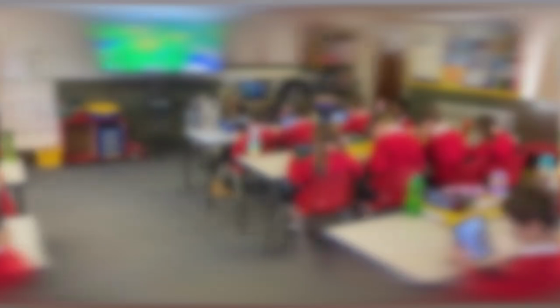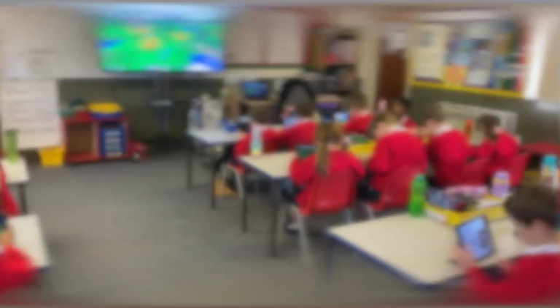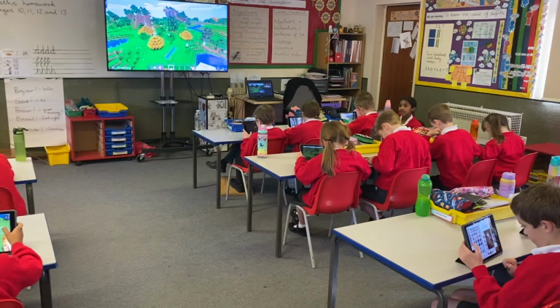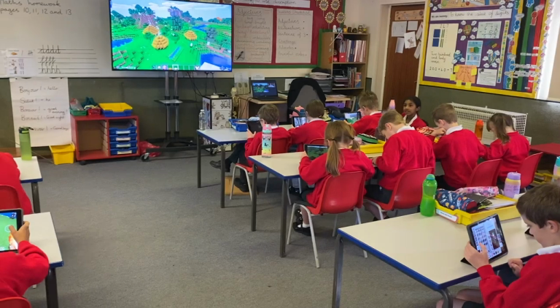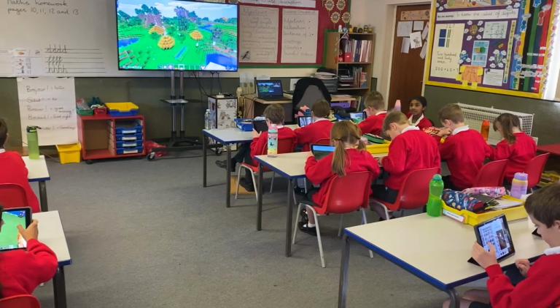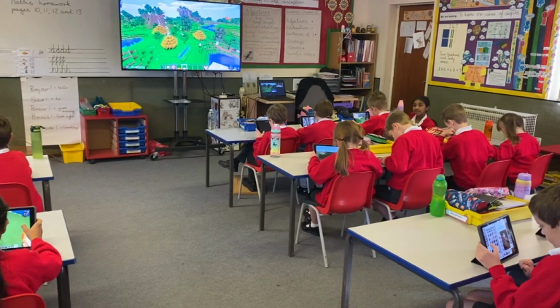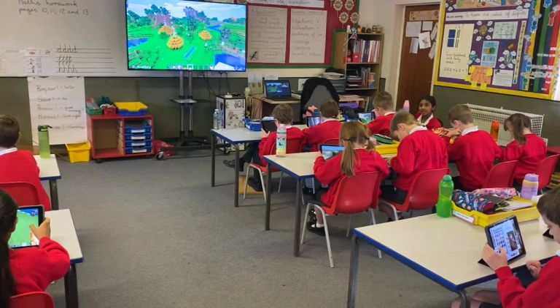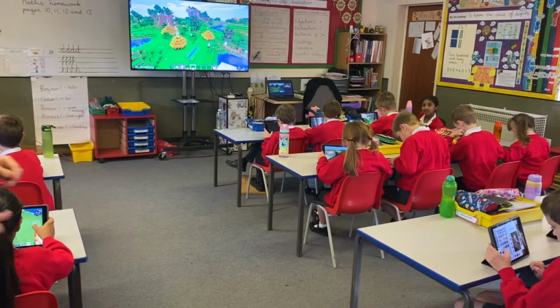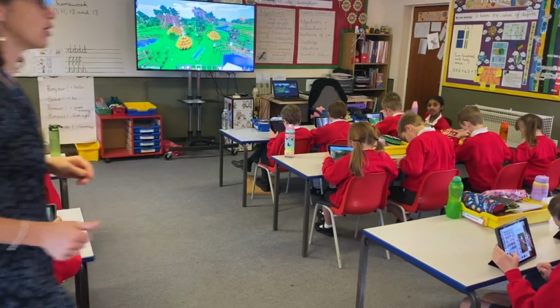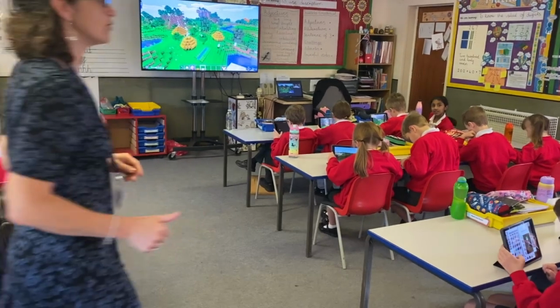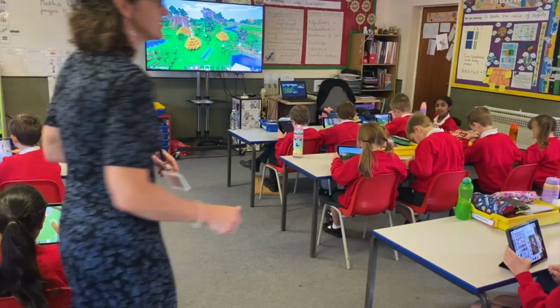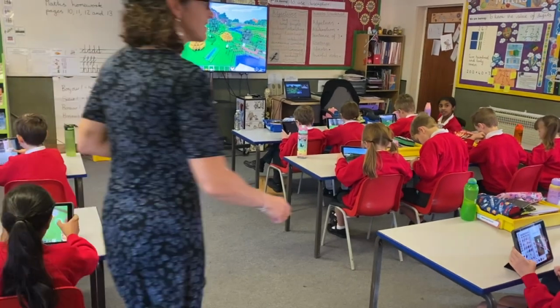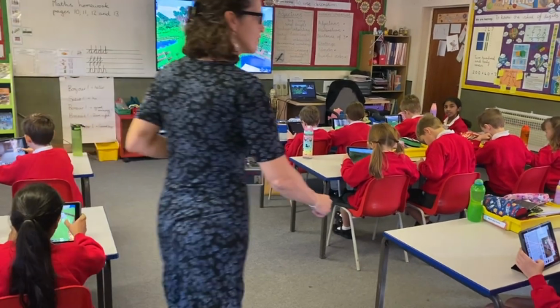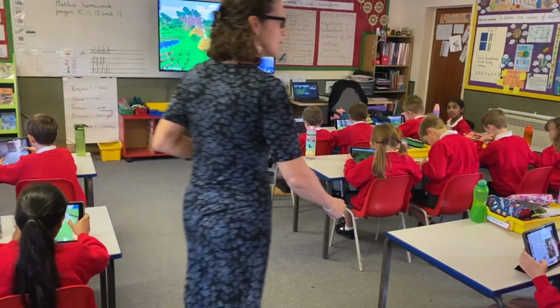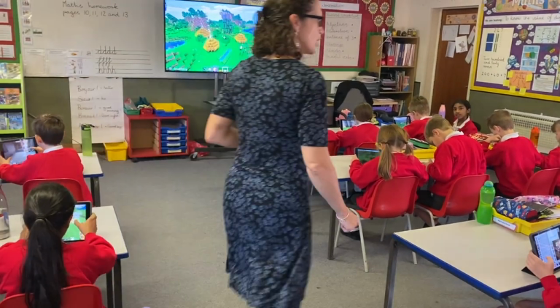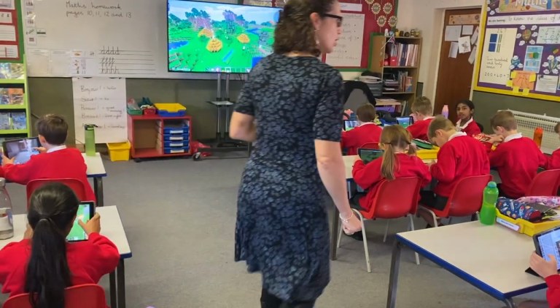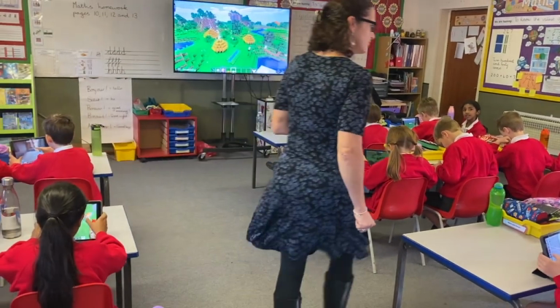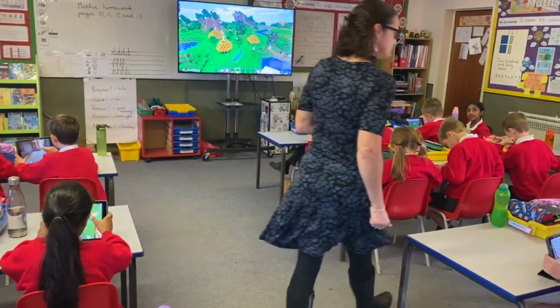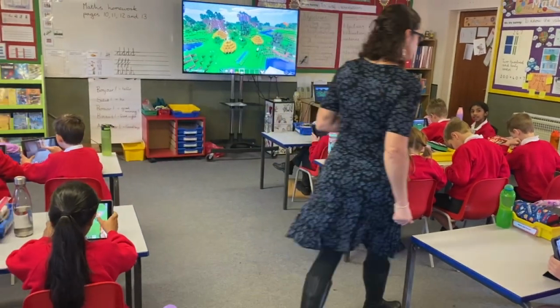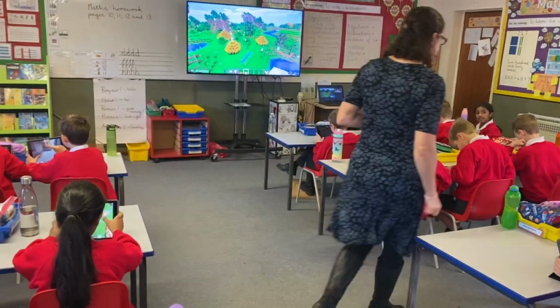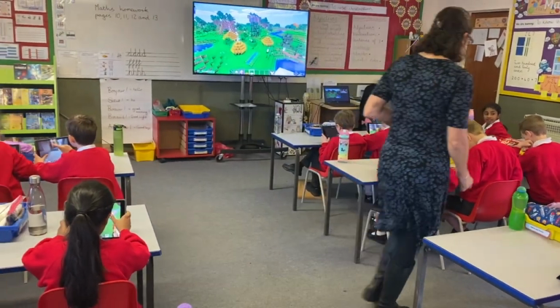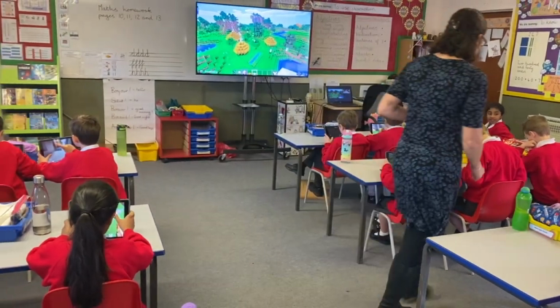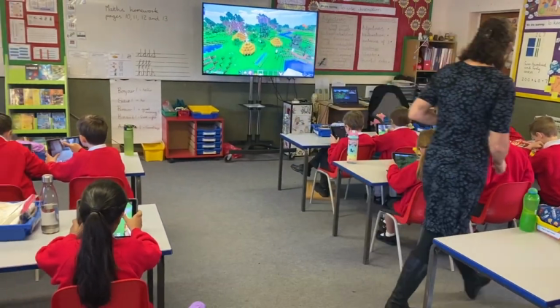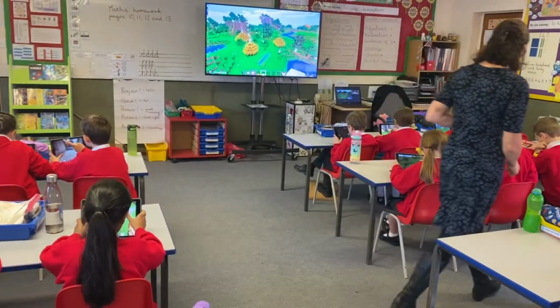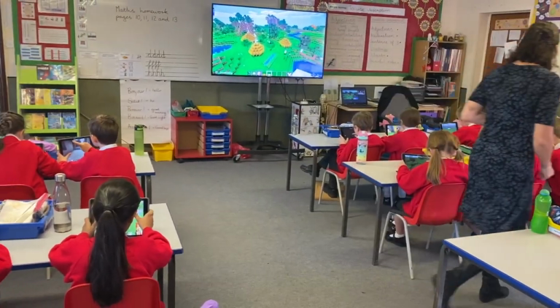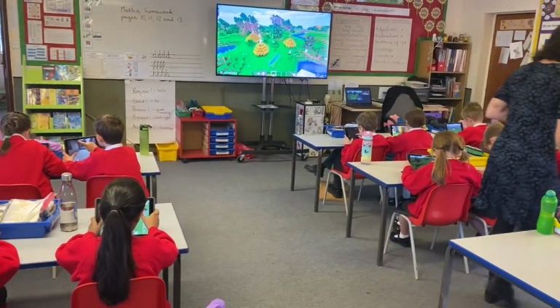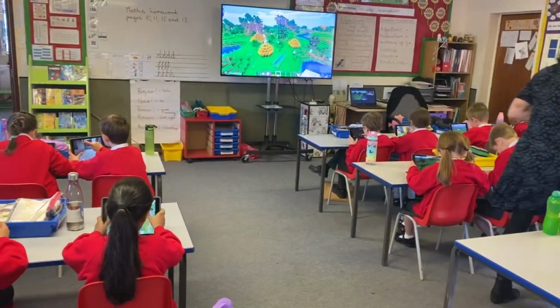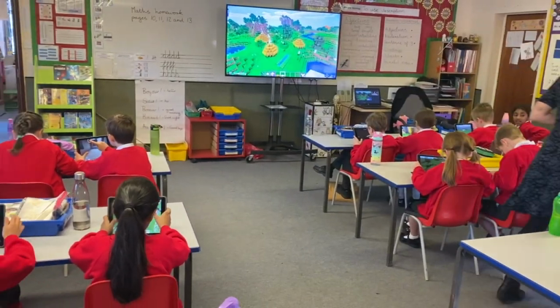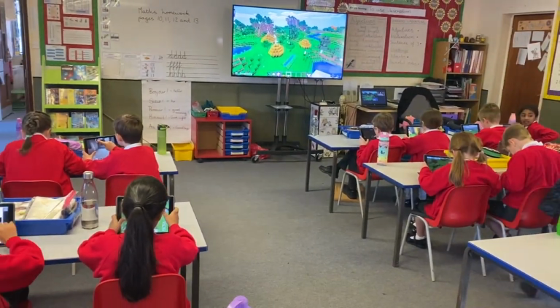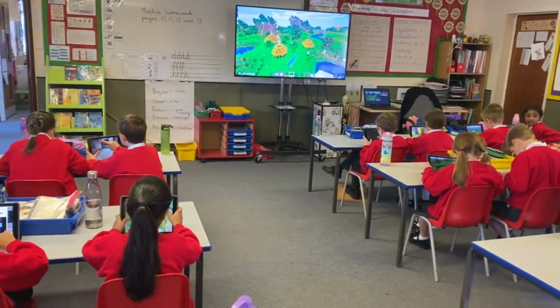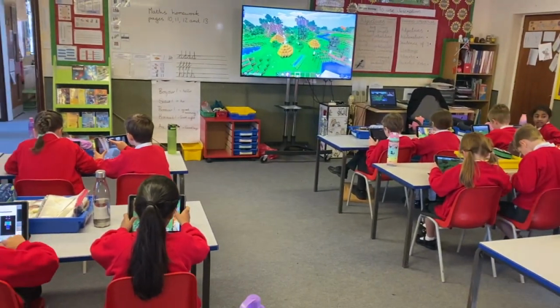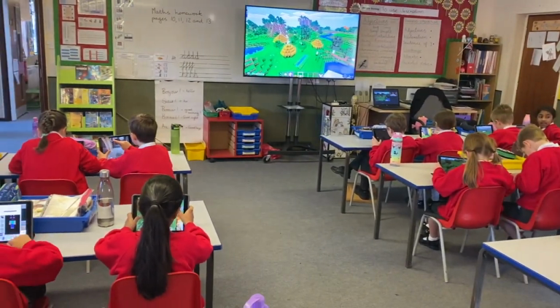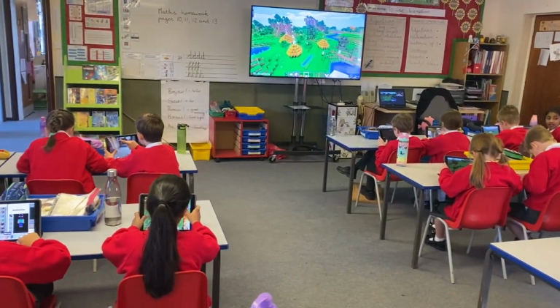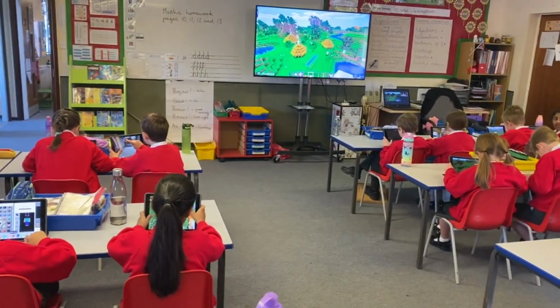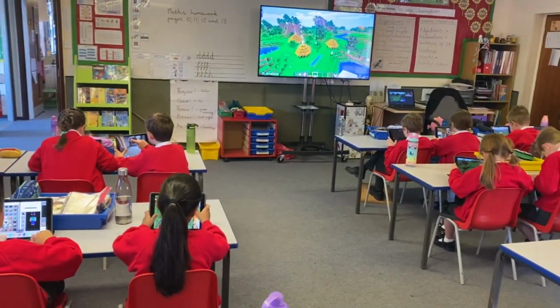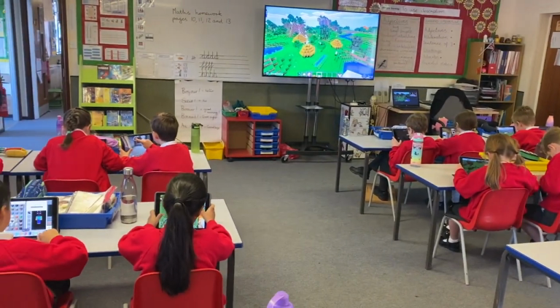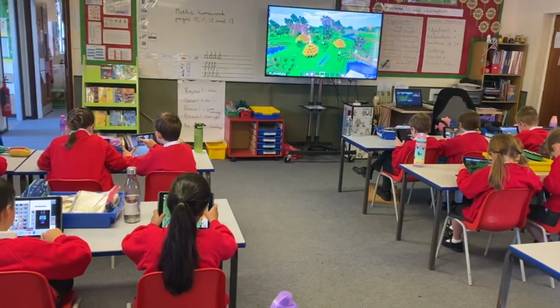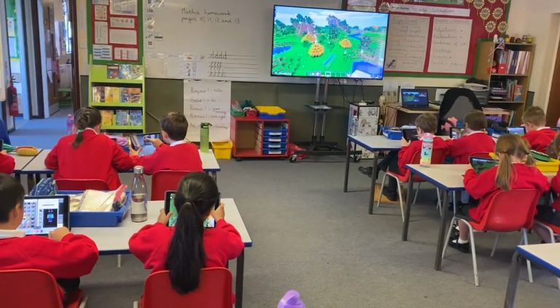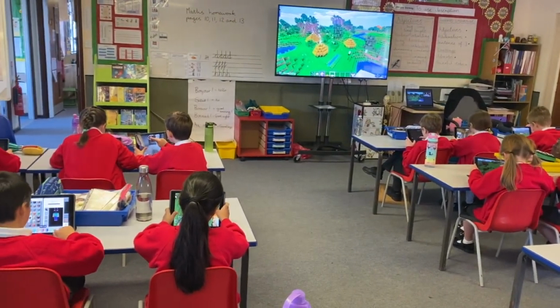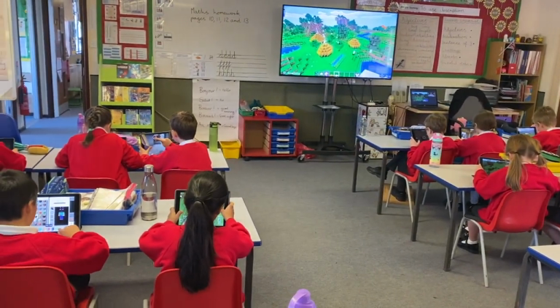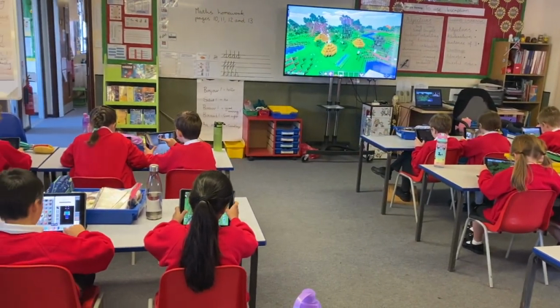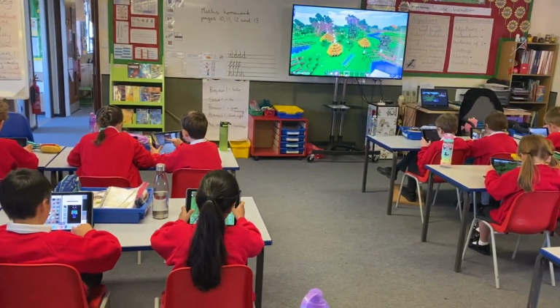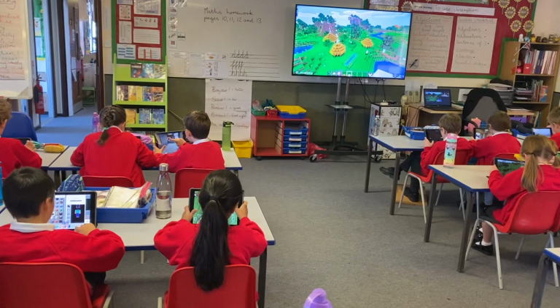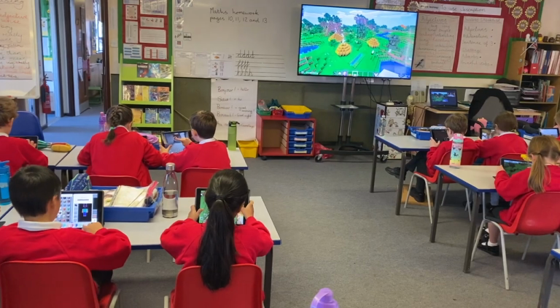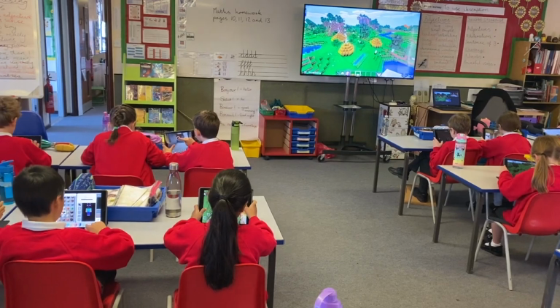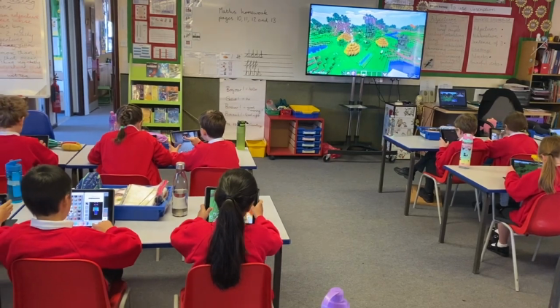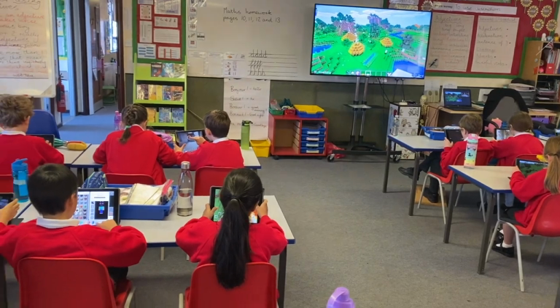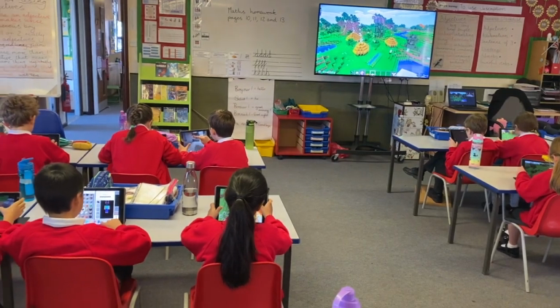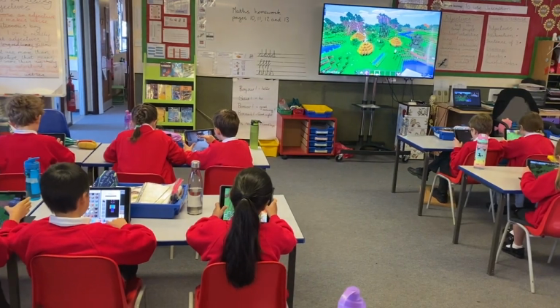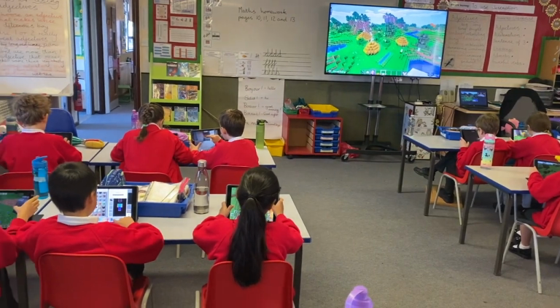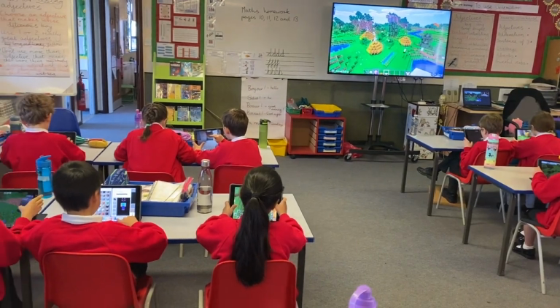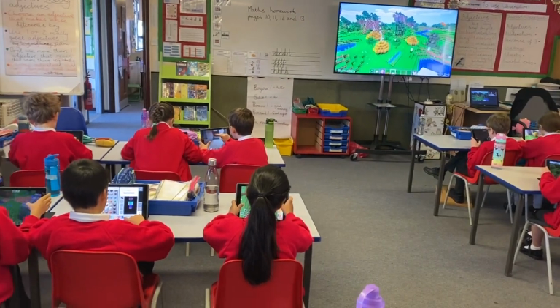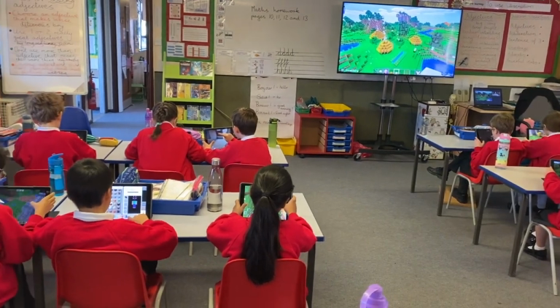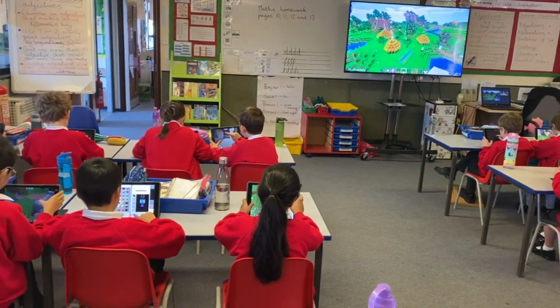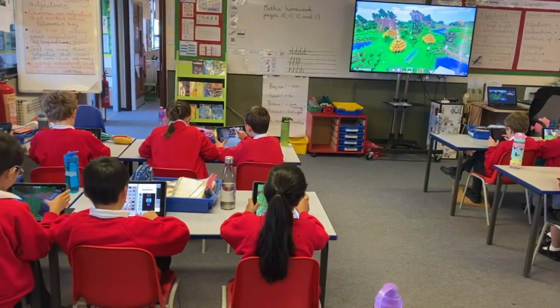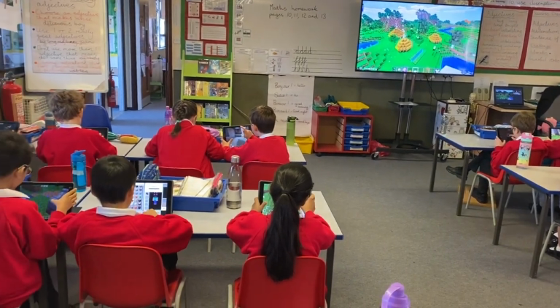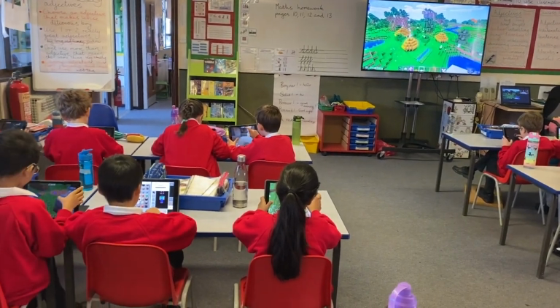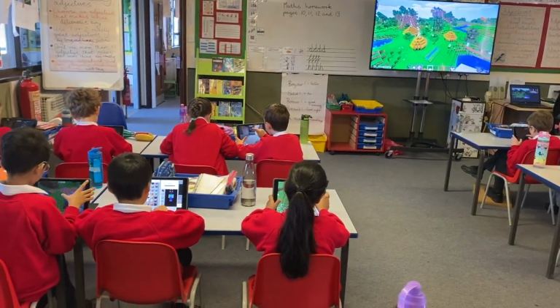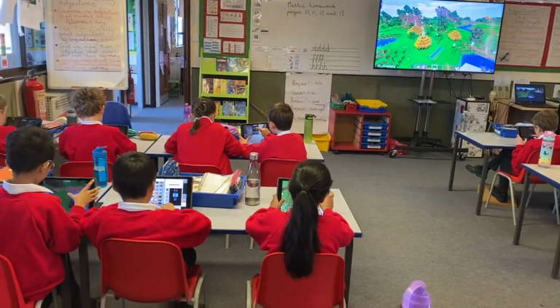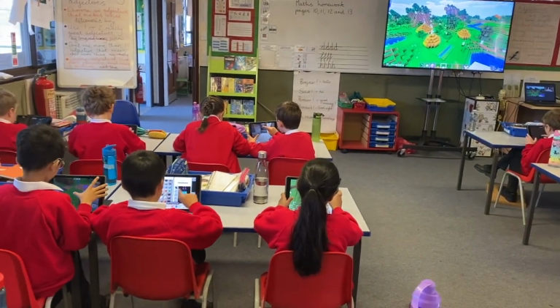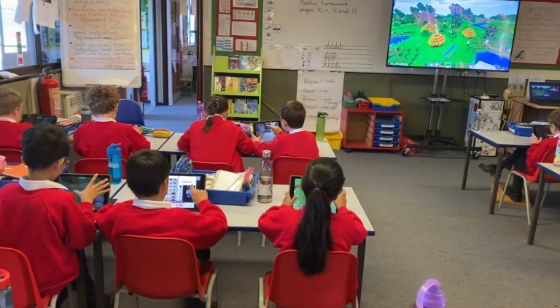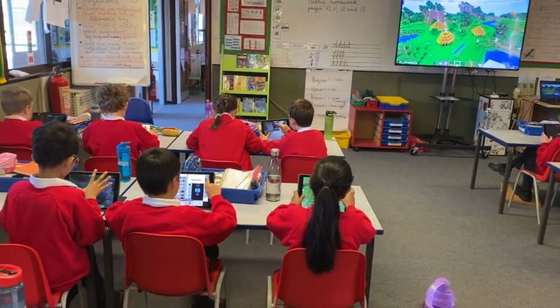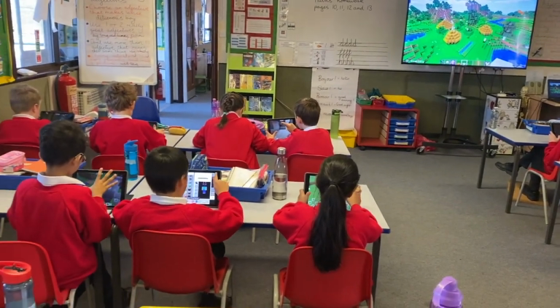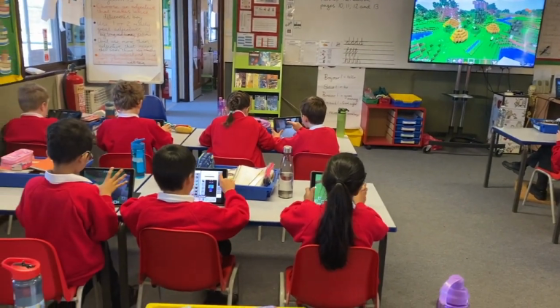In year three they also have brand new iPads. In this lesson they are designing settlements on Minecraft. How cool is that?